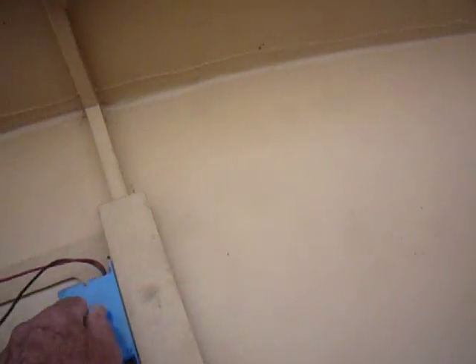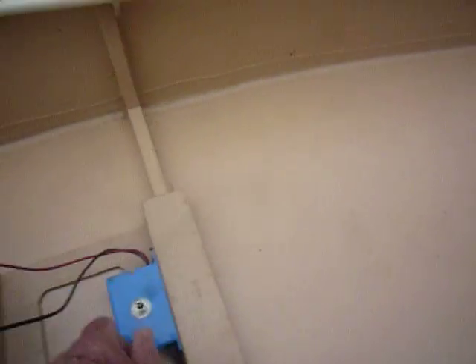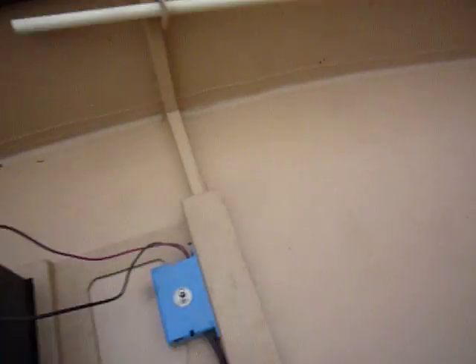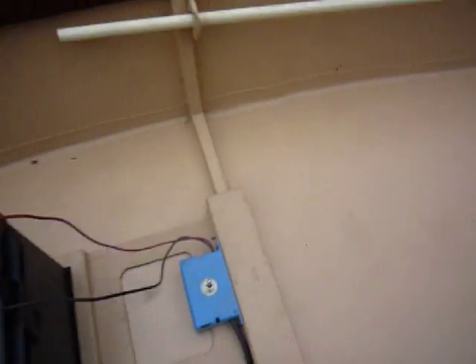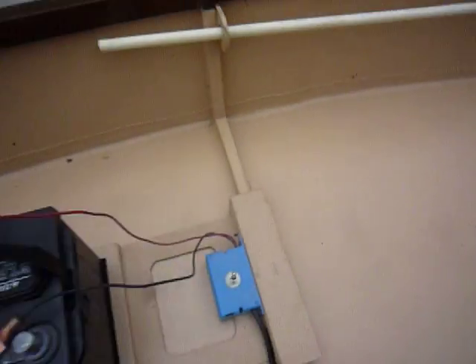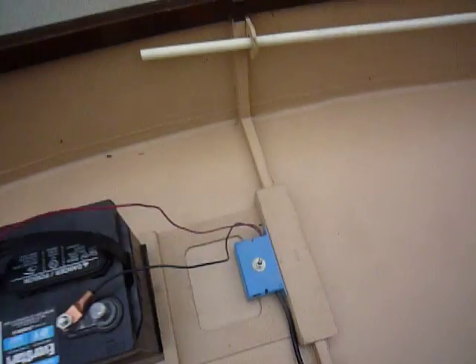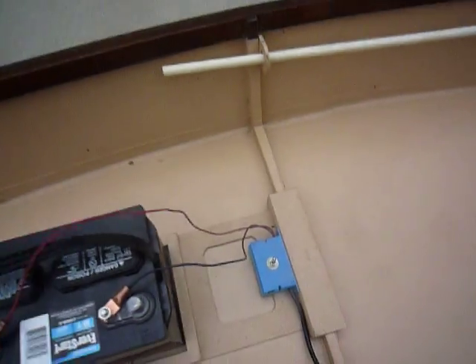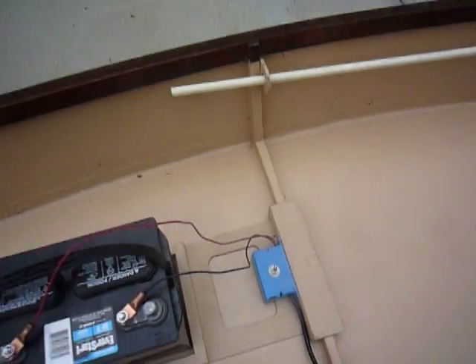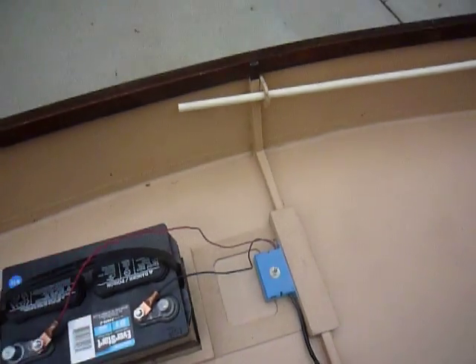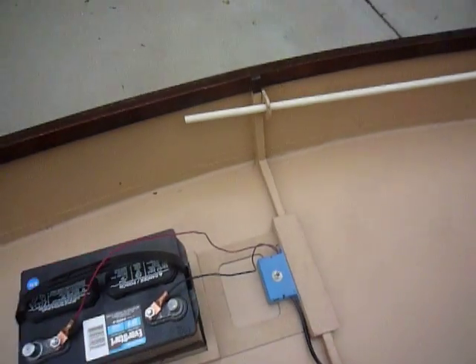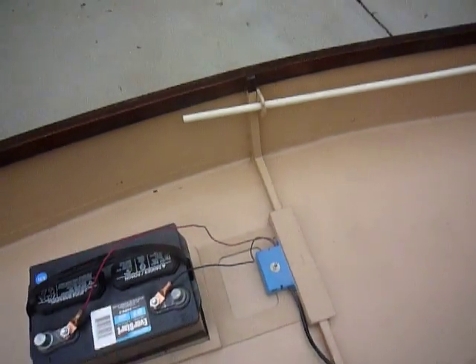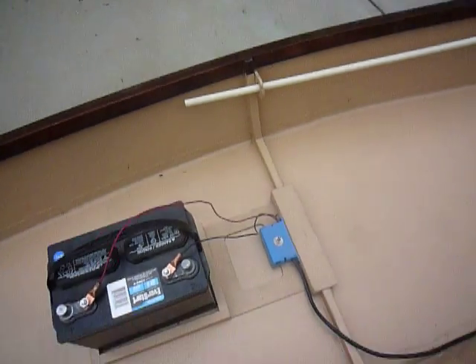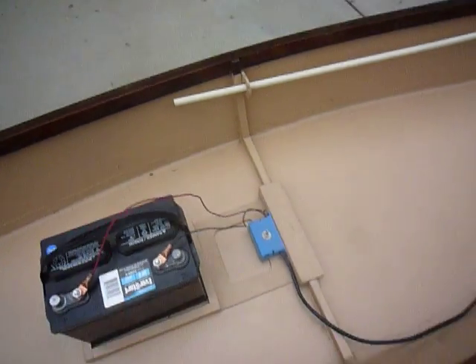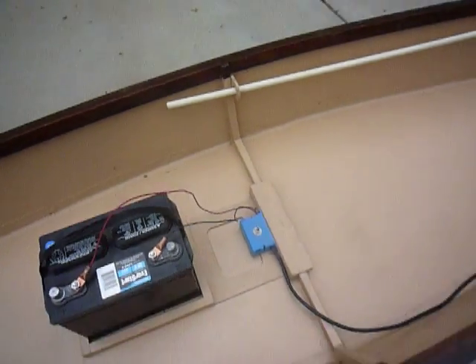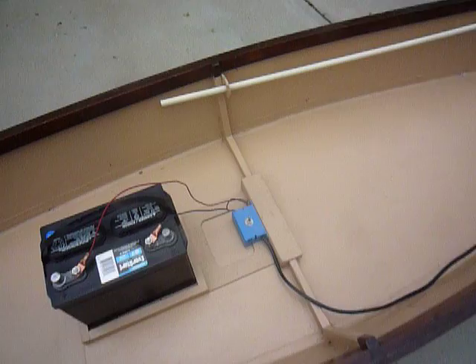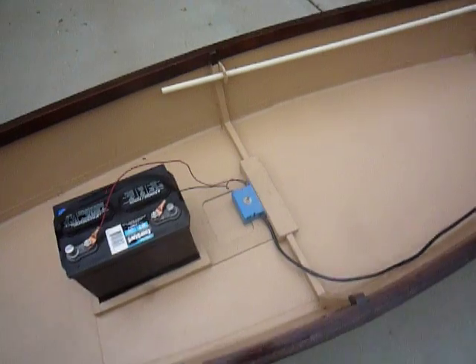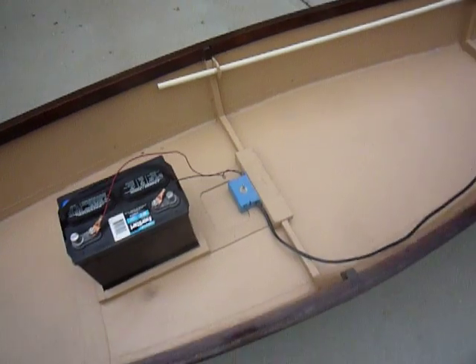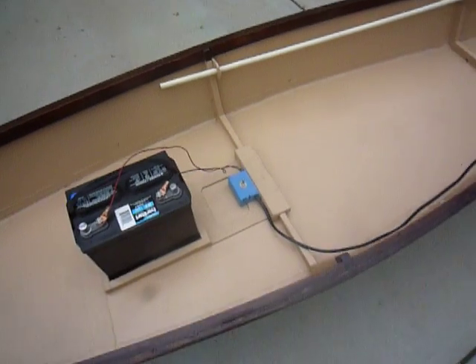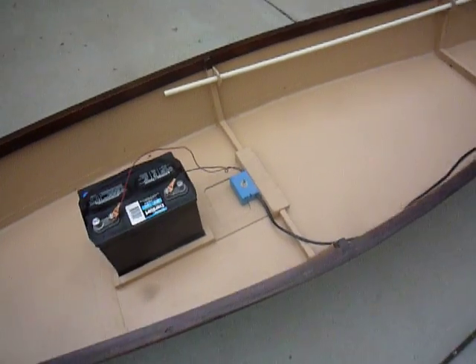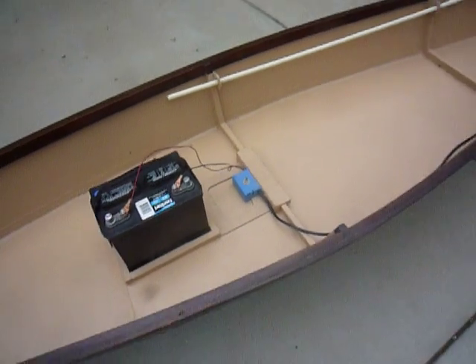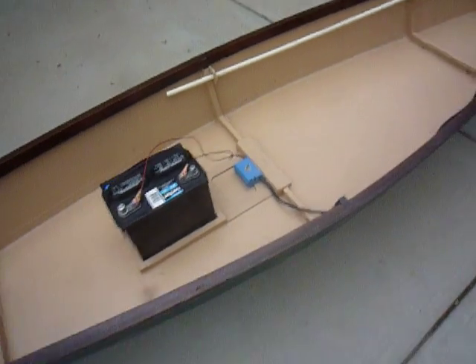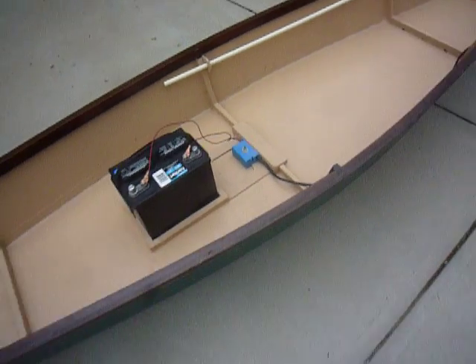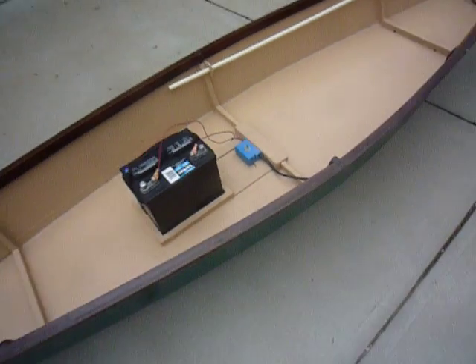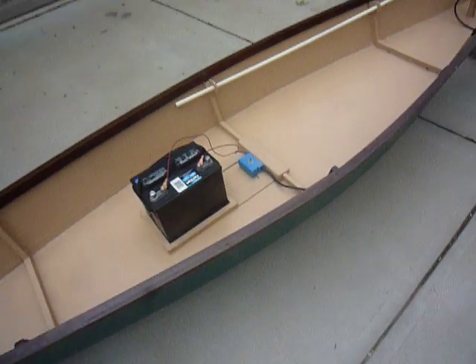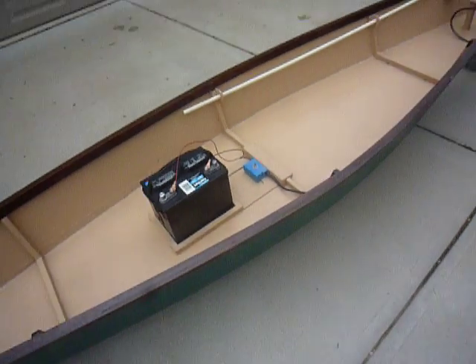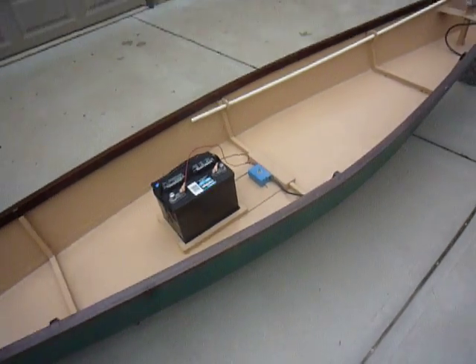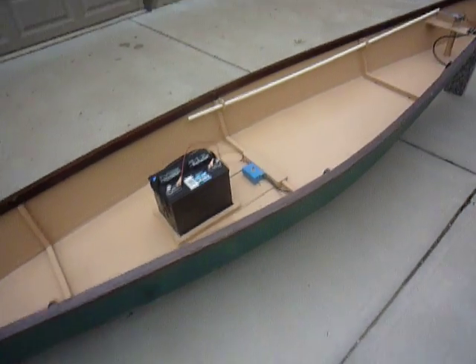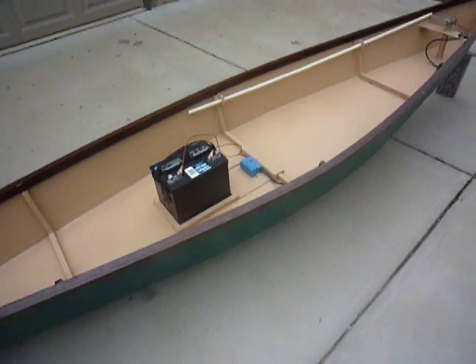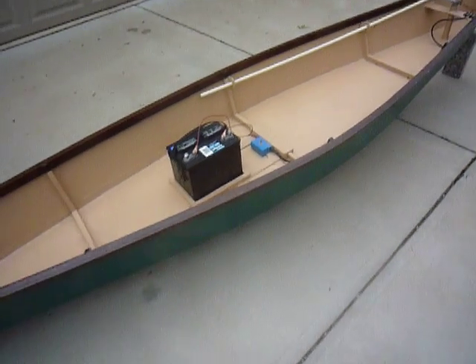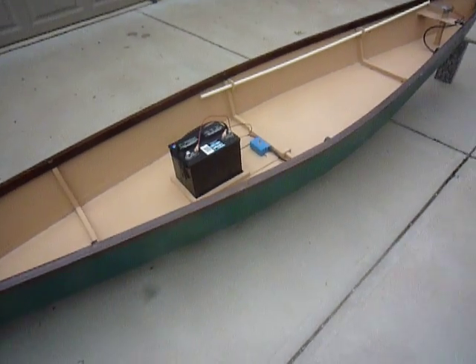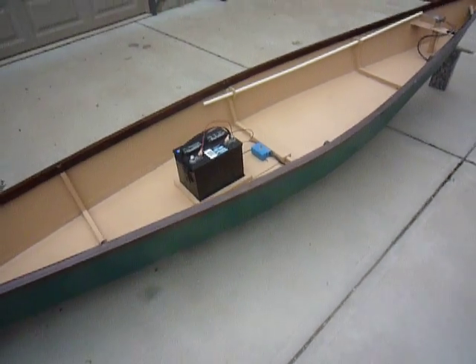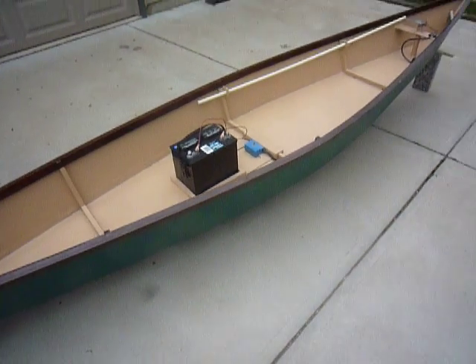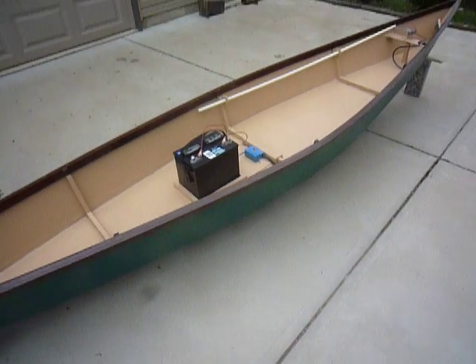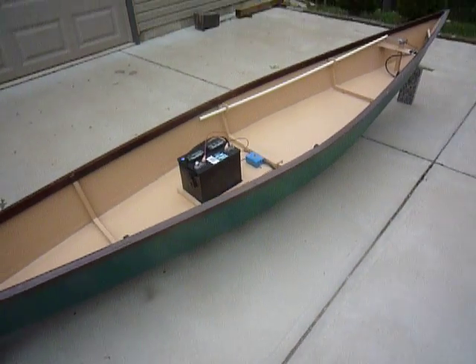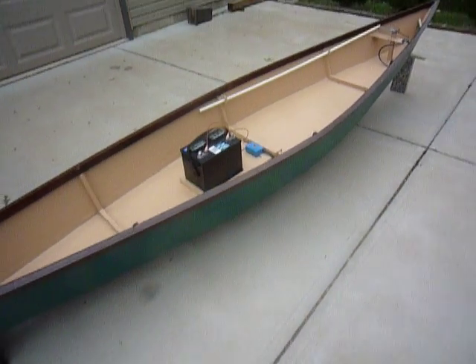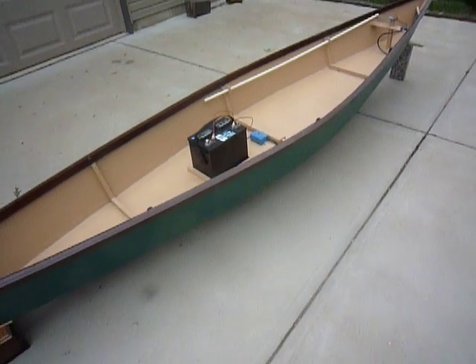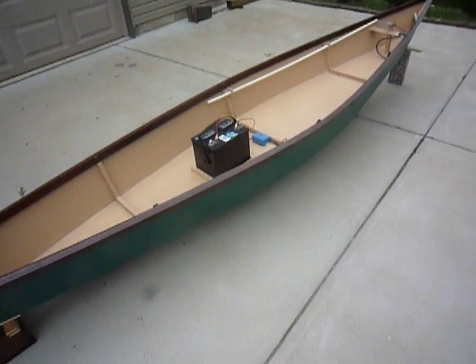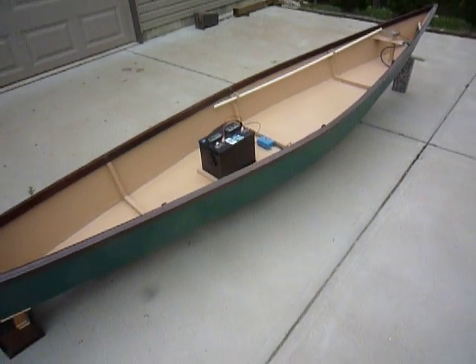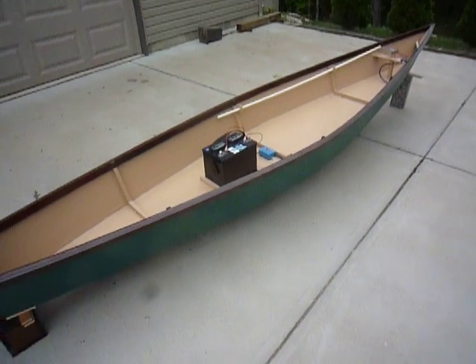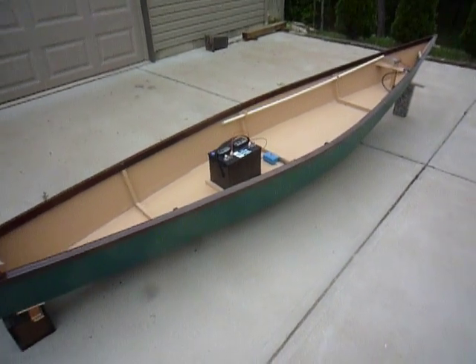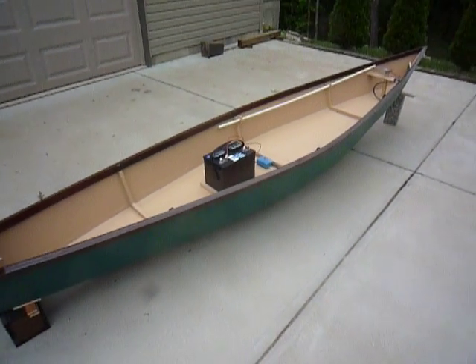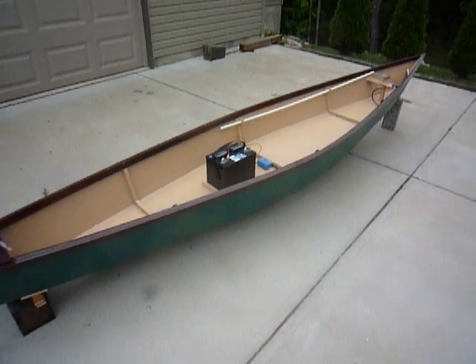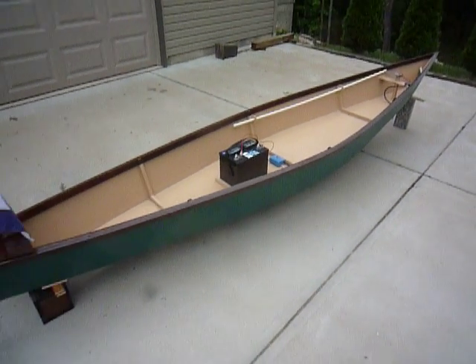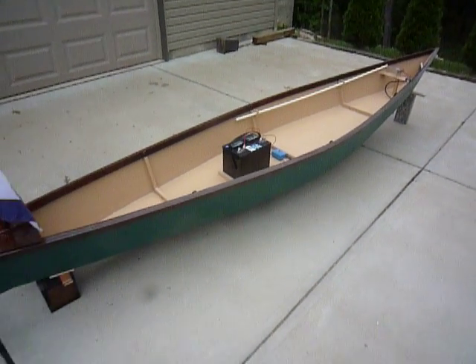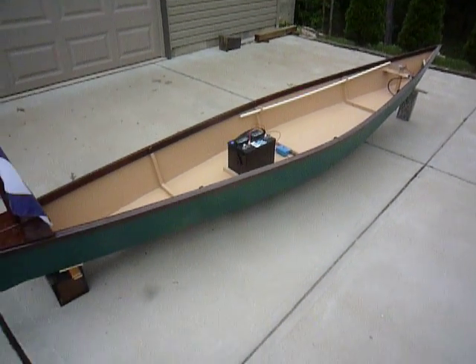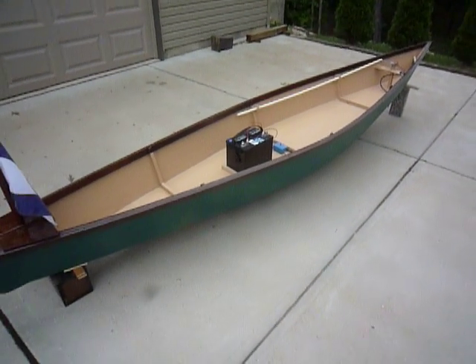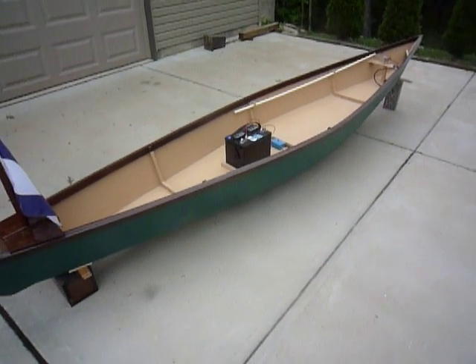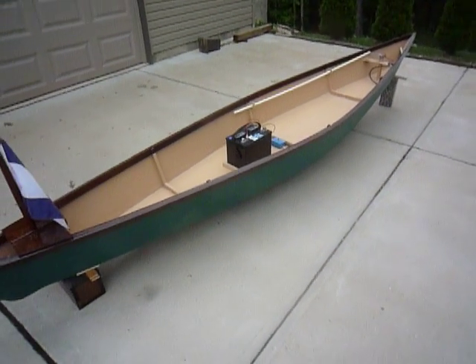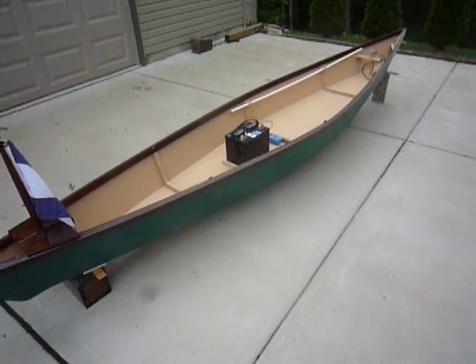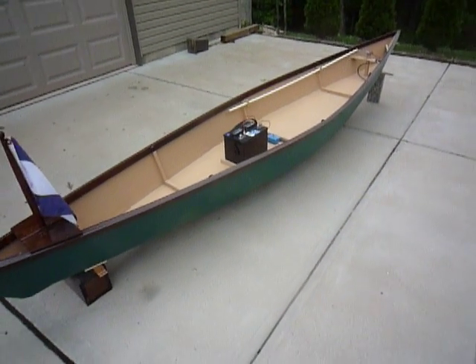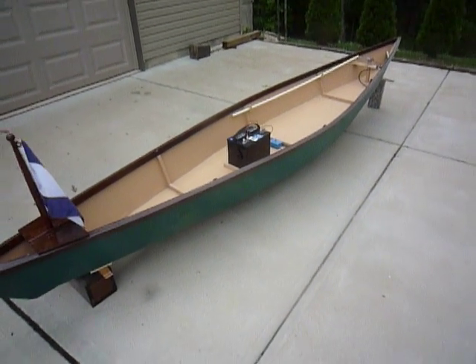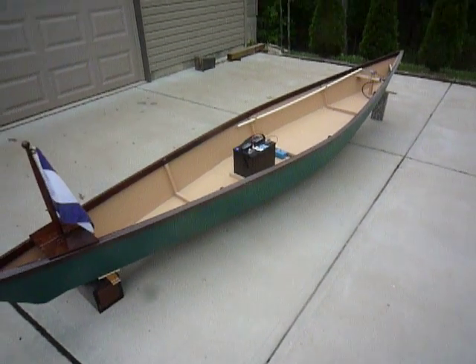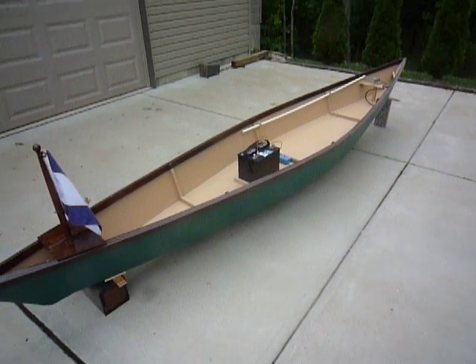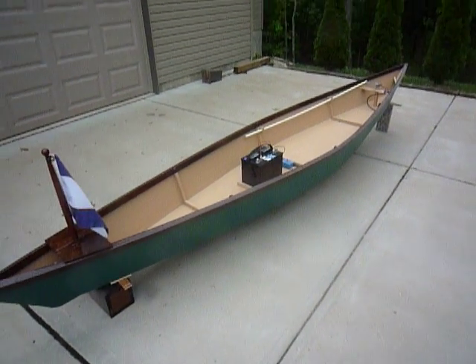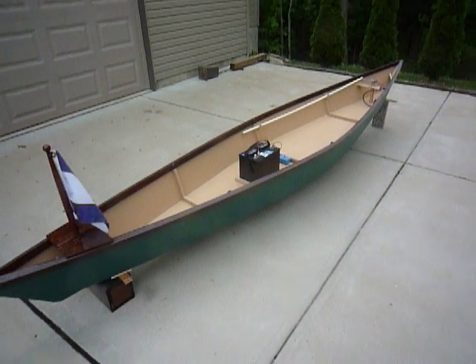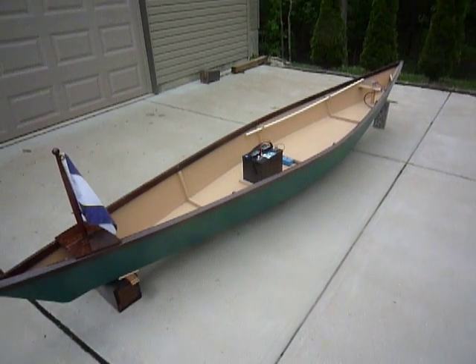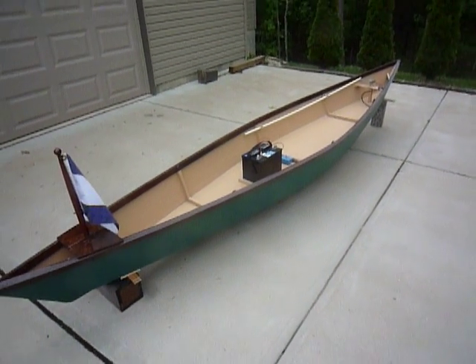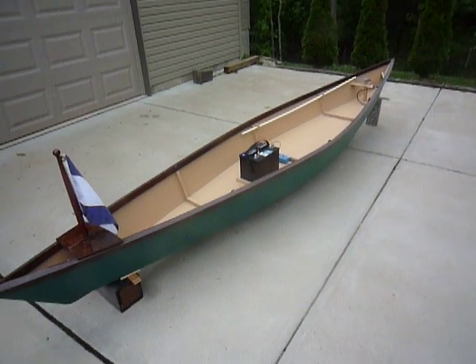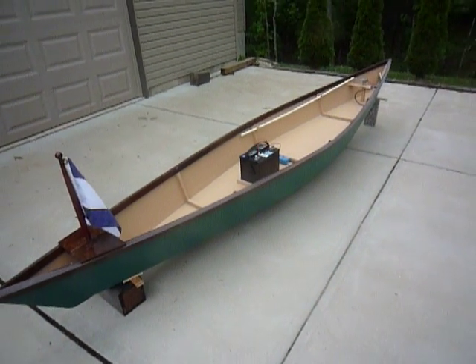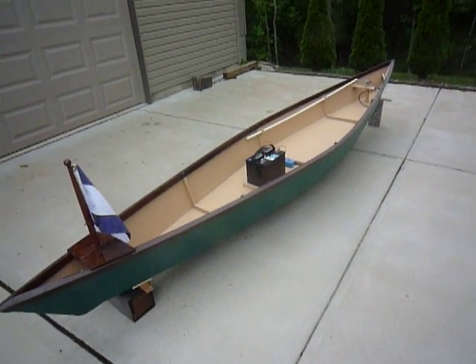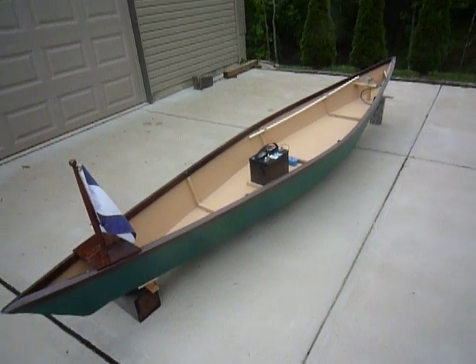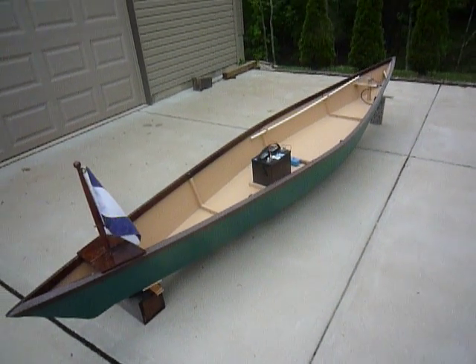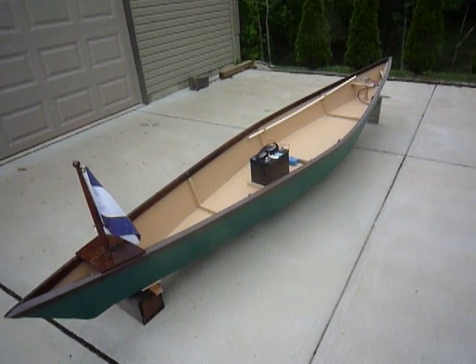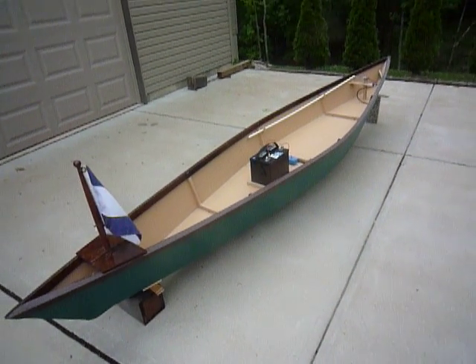Okay, that's the little green boat, the Piro, built by Larry, Zach, and Grant.